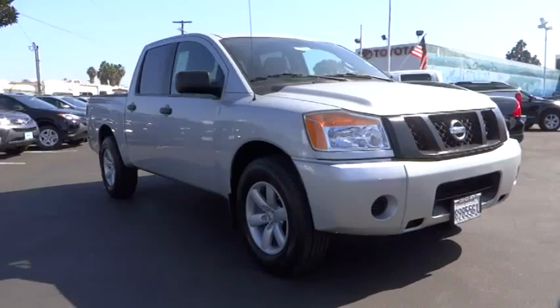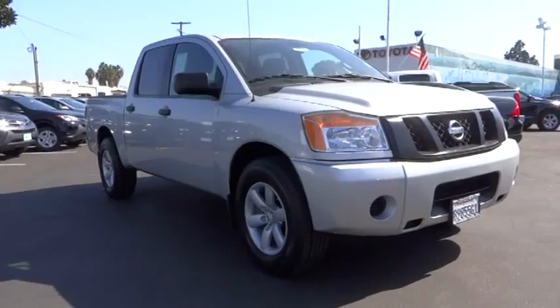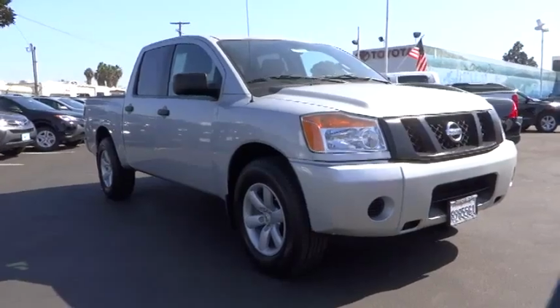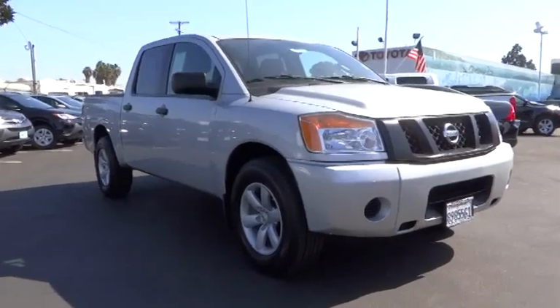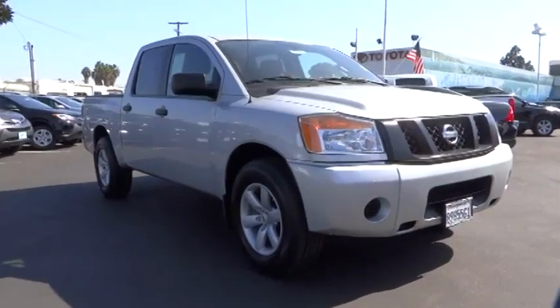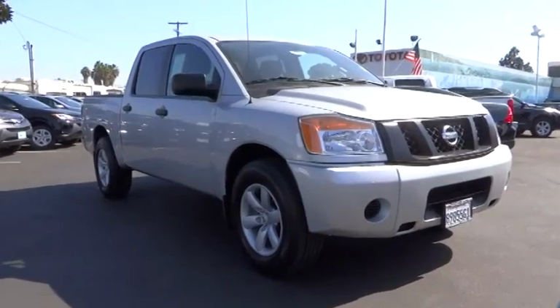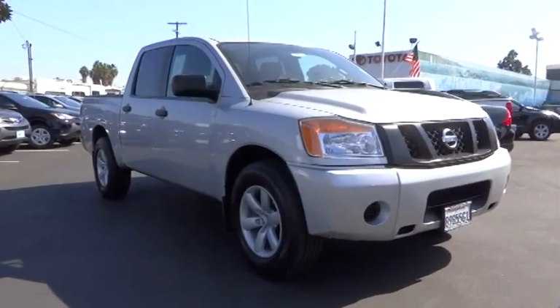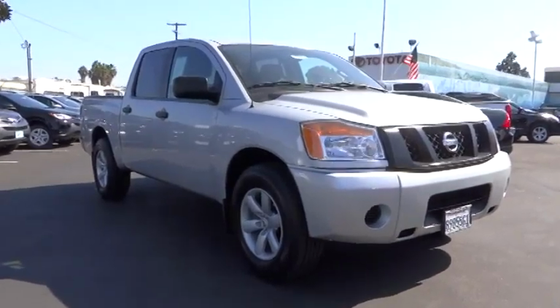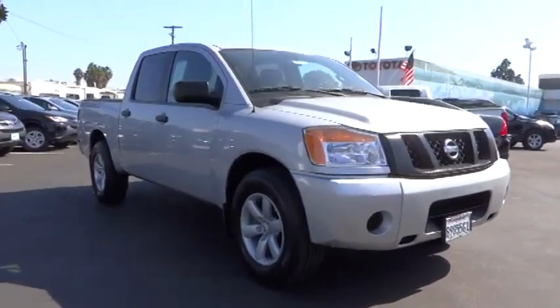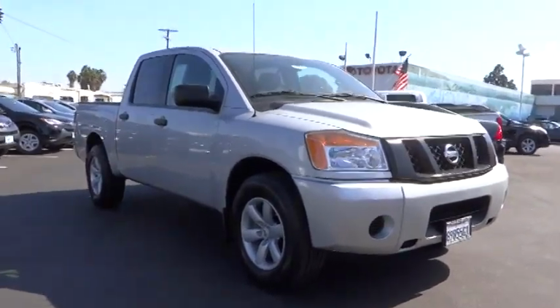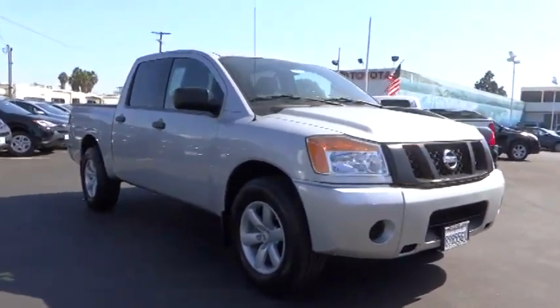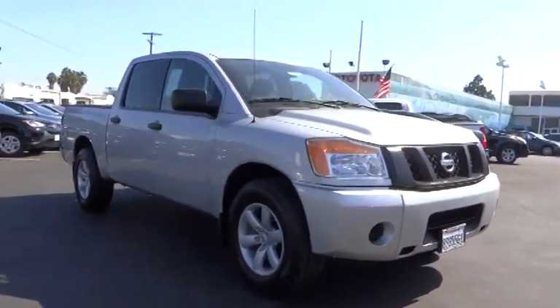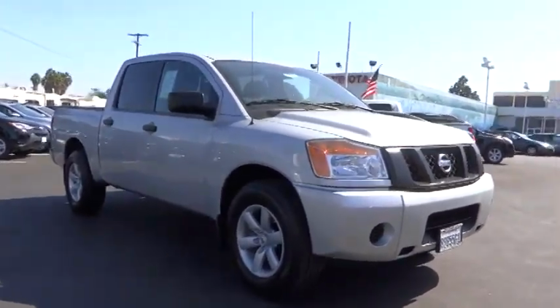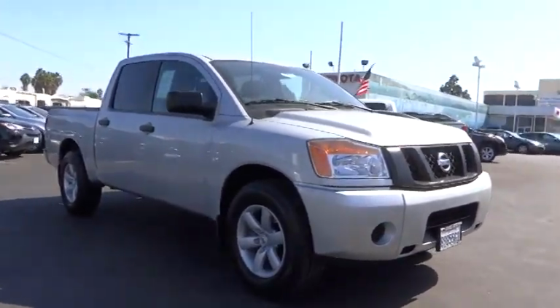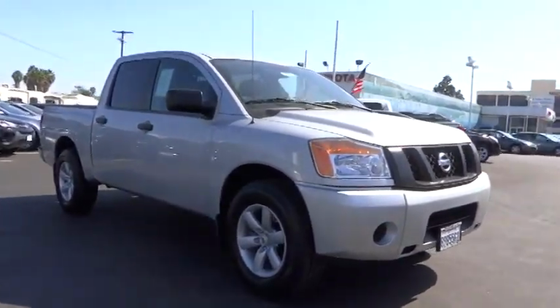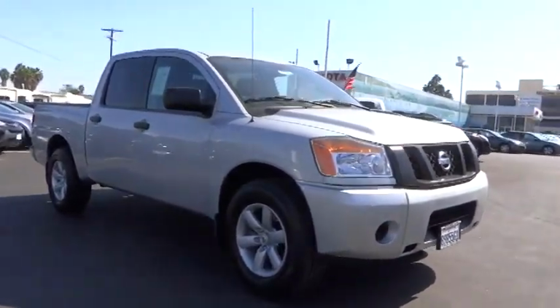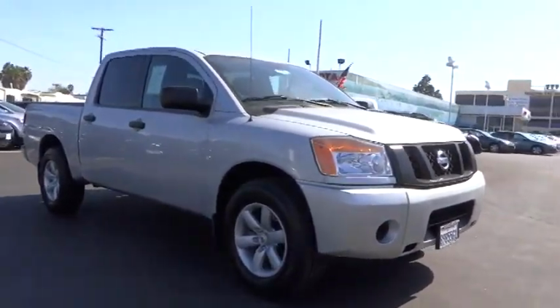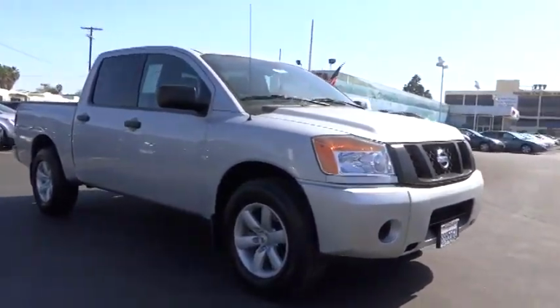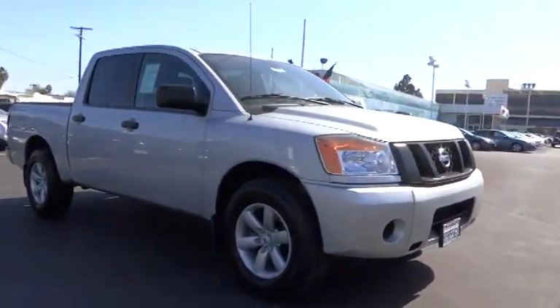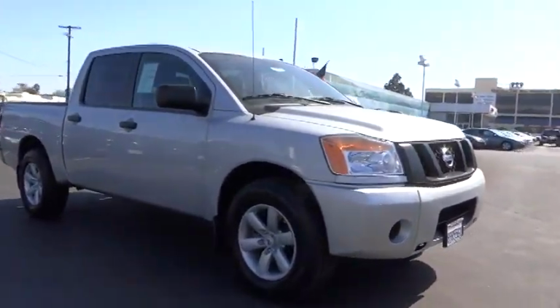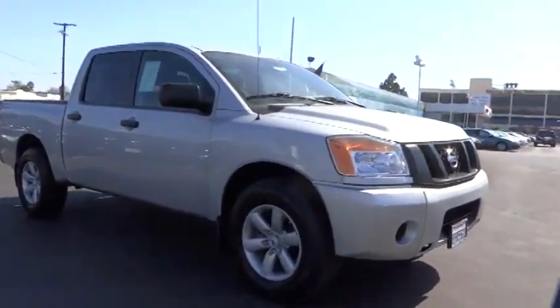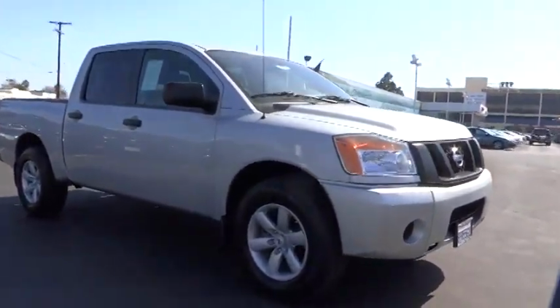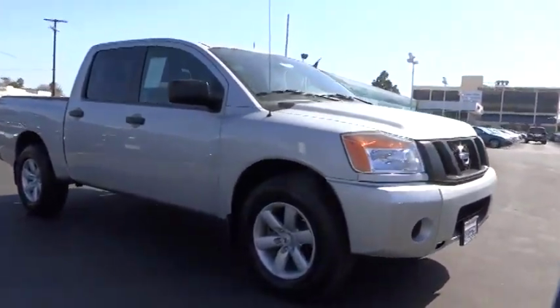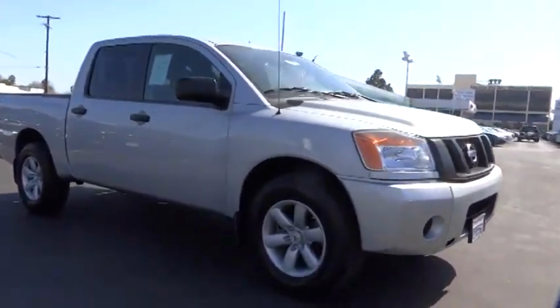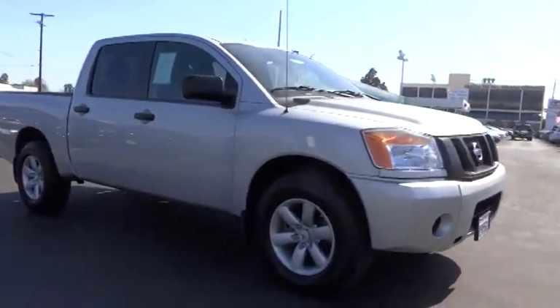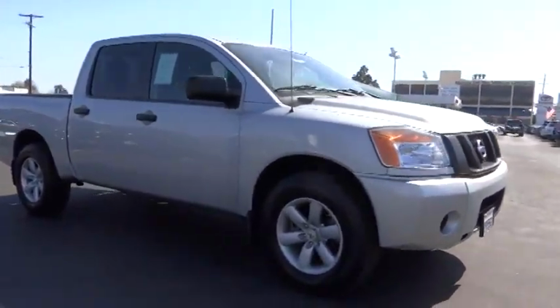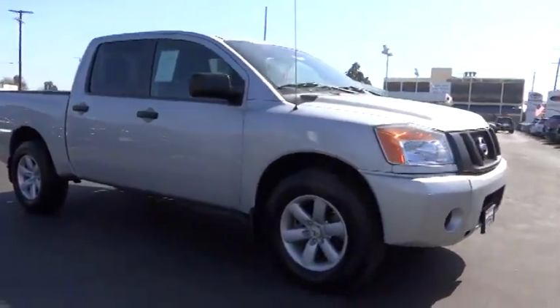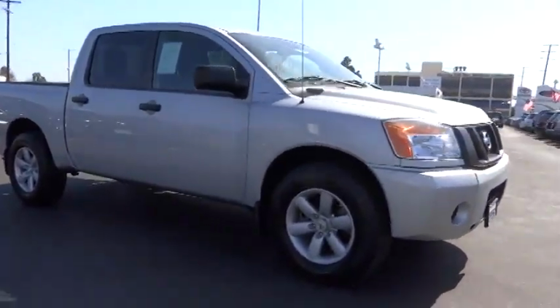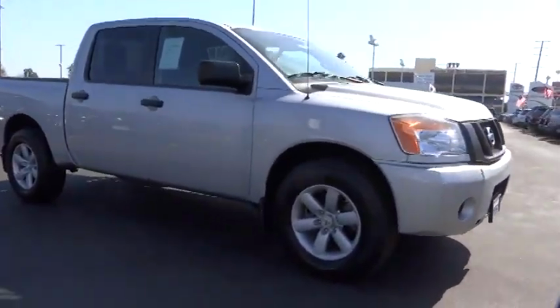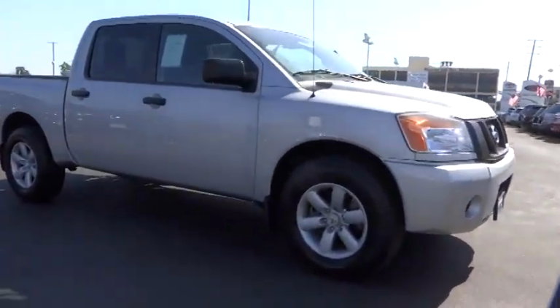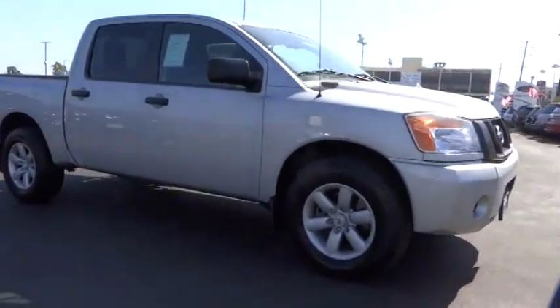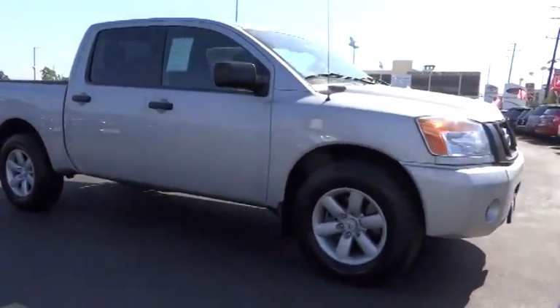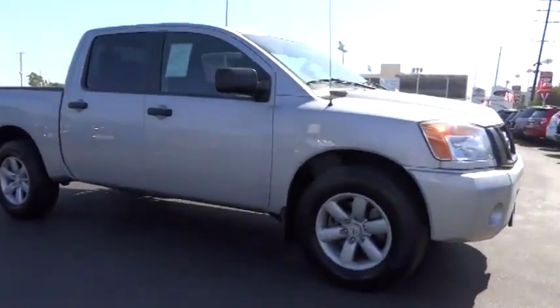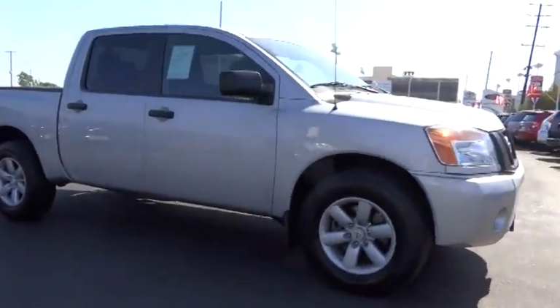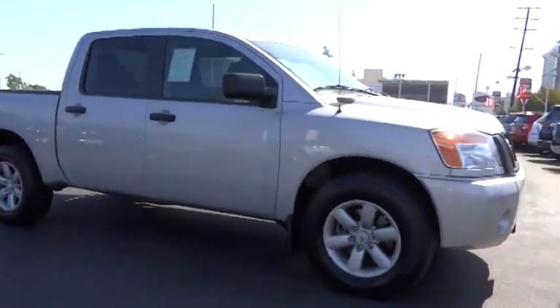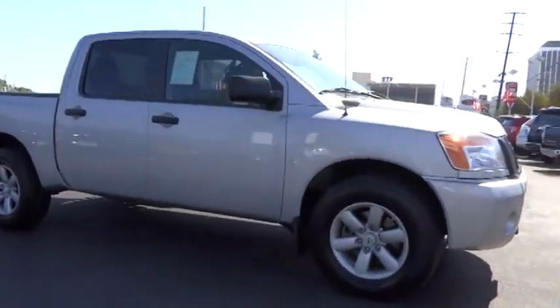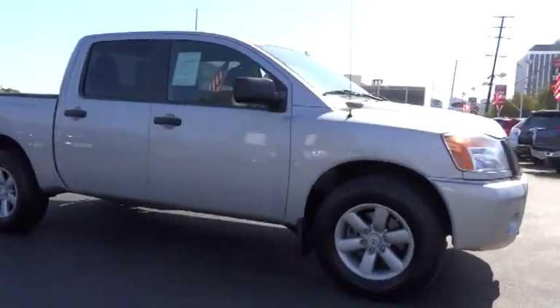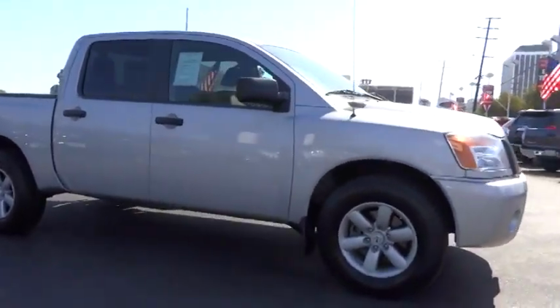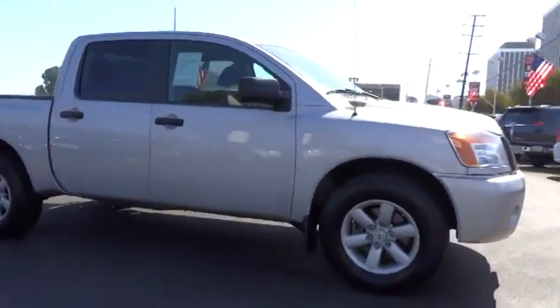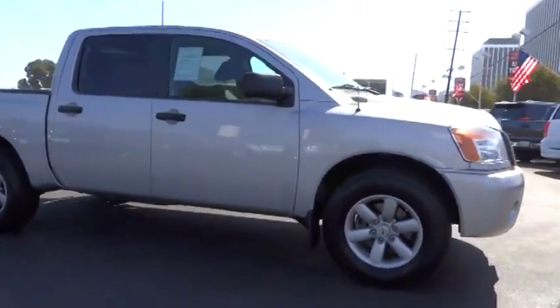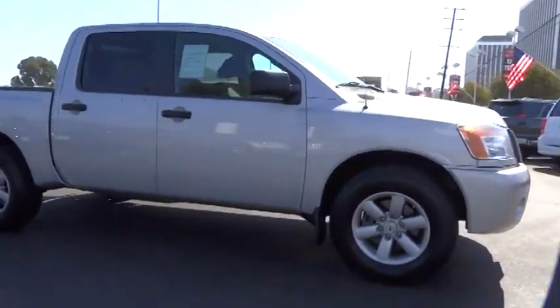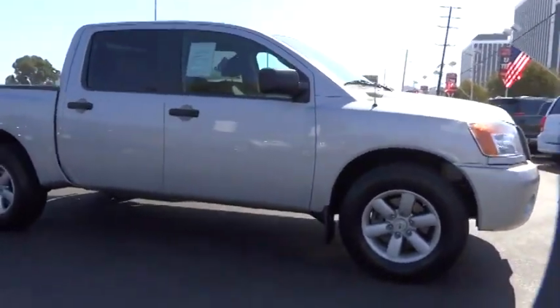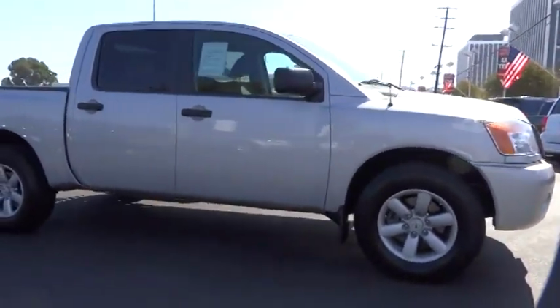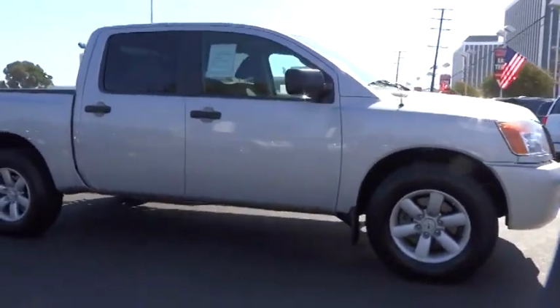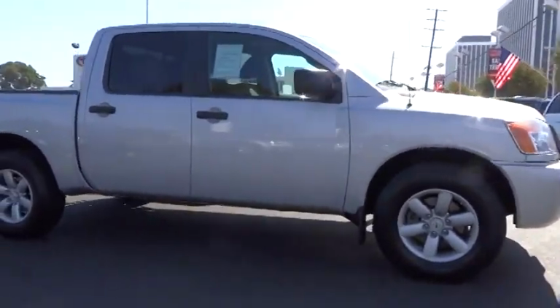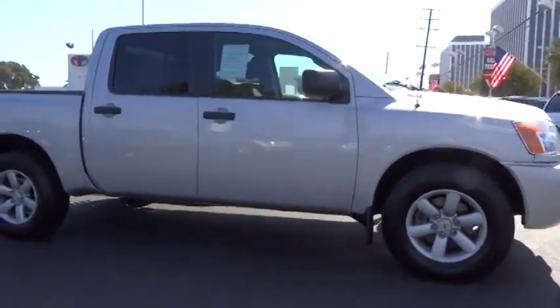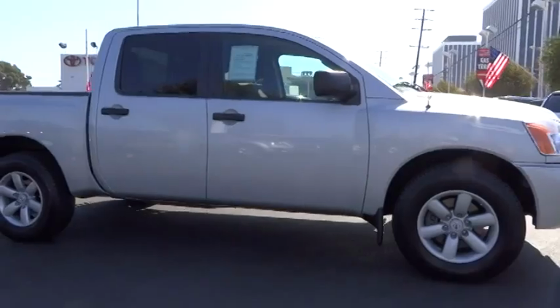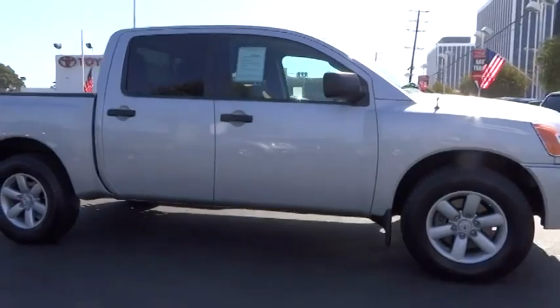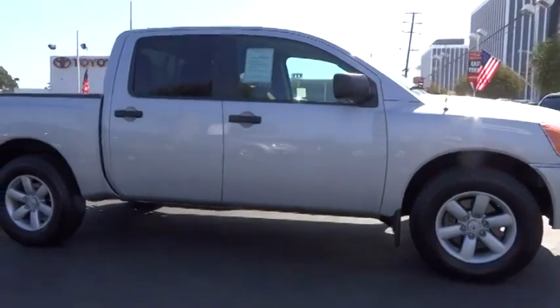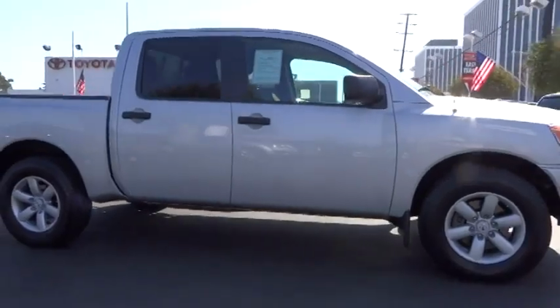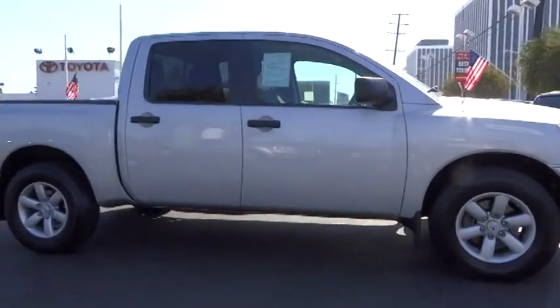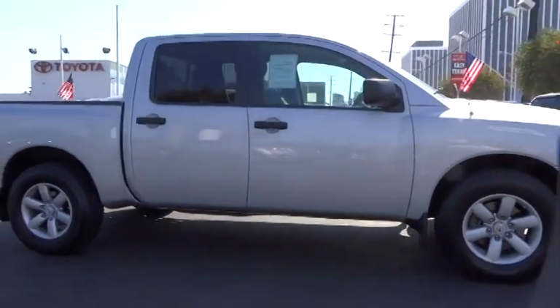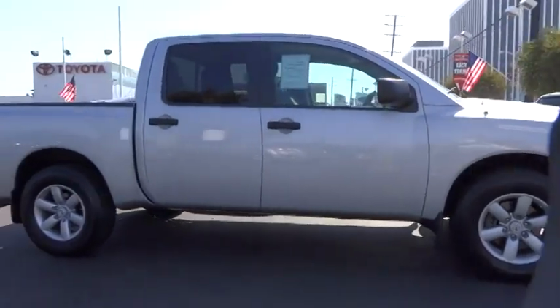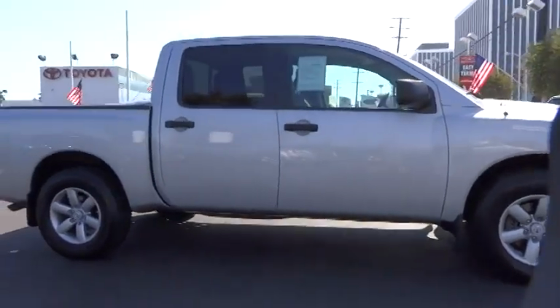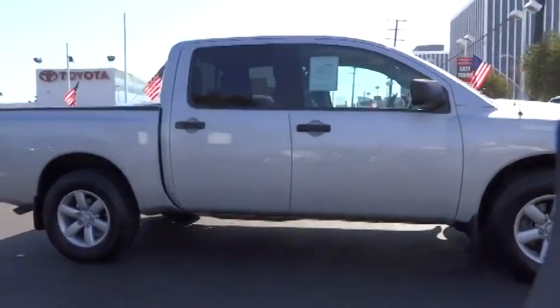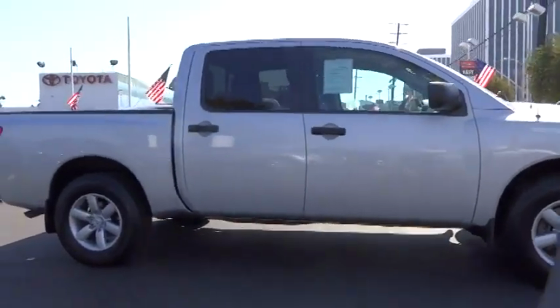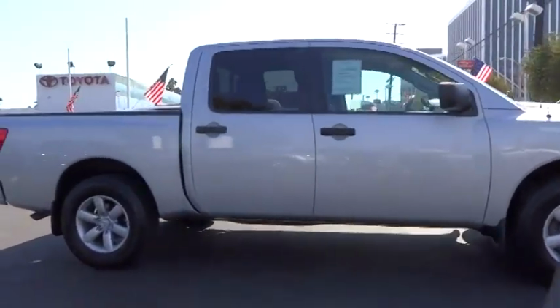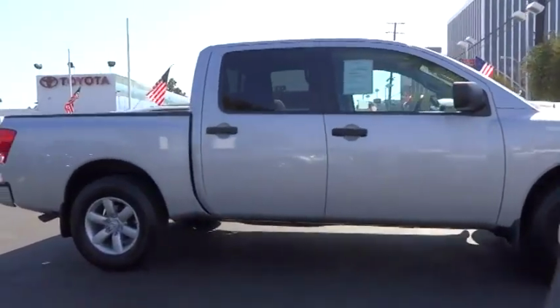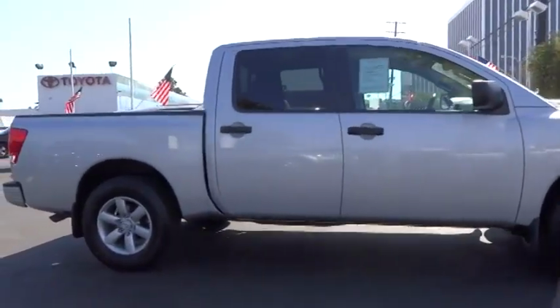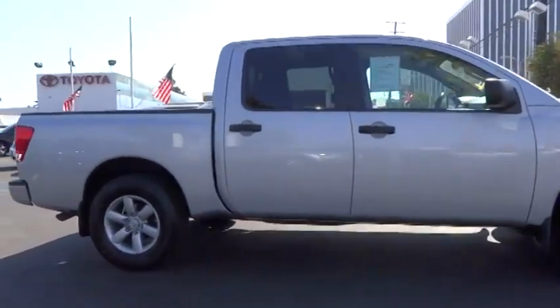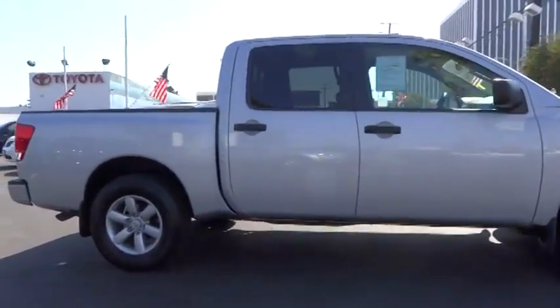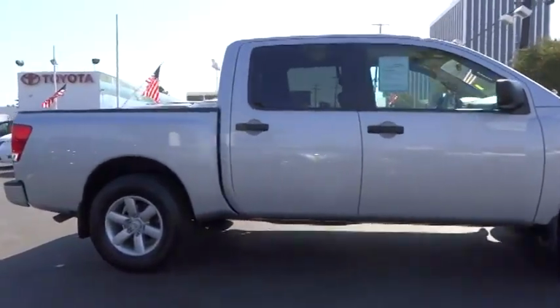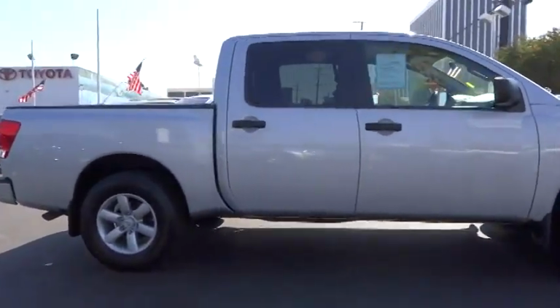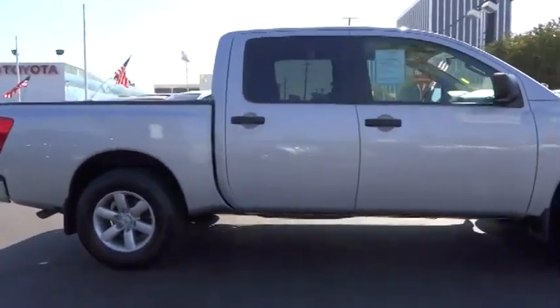2012 Titan. The Titan houses the Endurance V8 engine, the largest standard truck engine in its class.